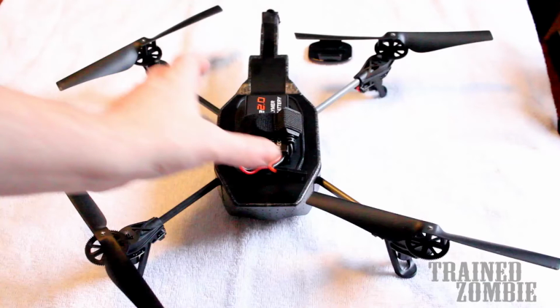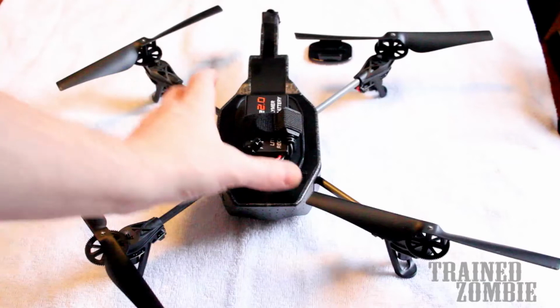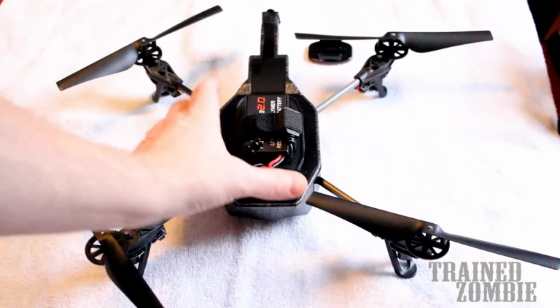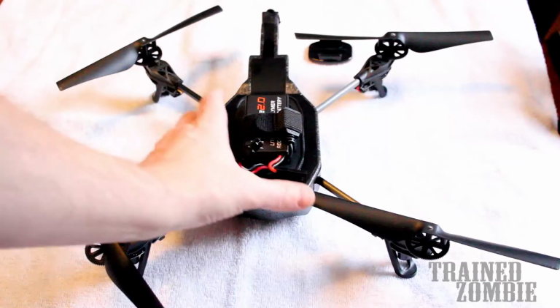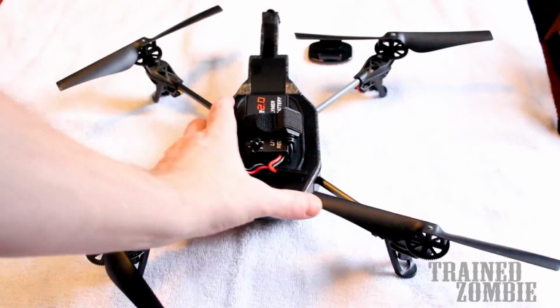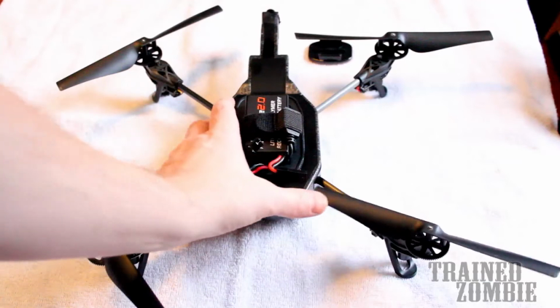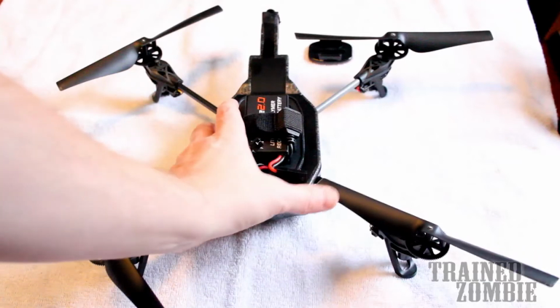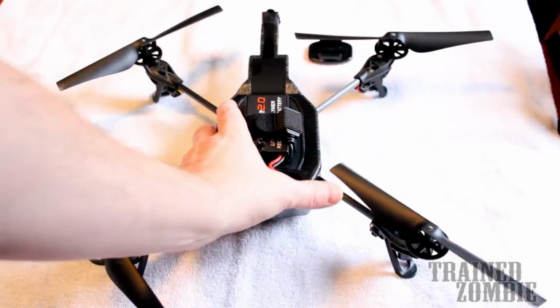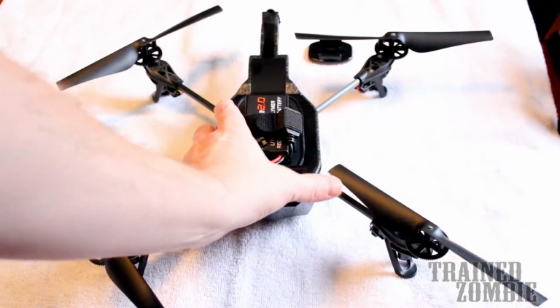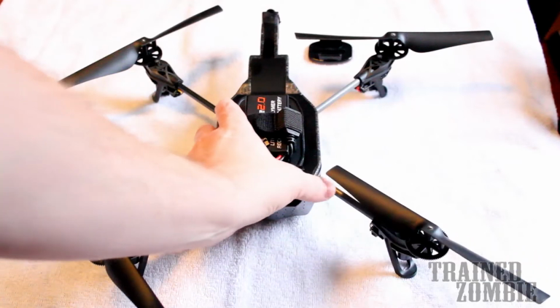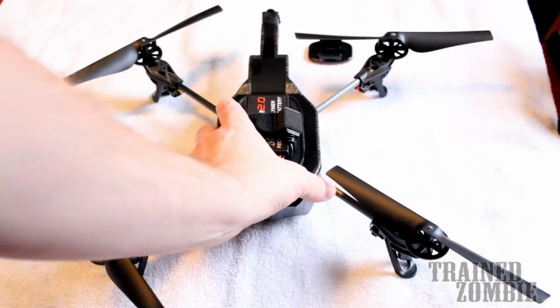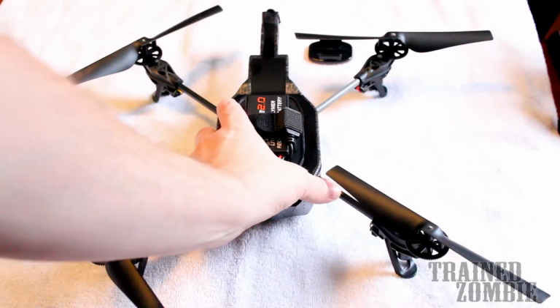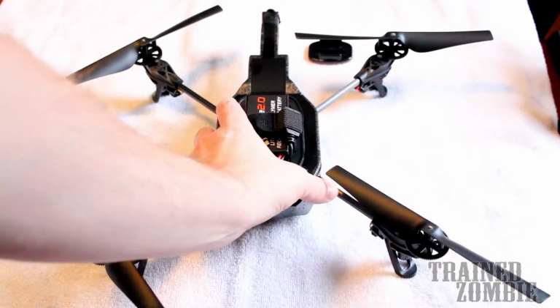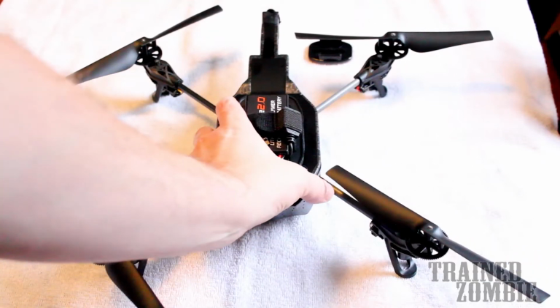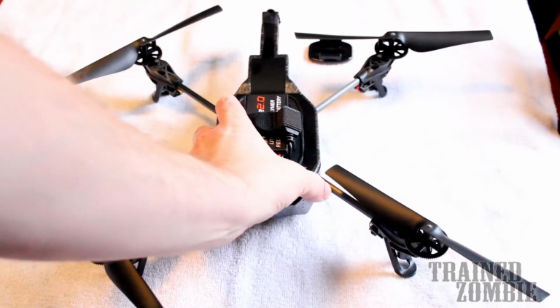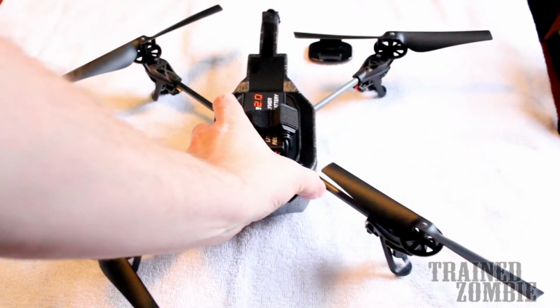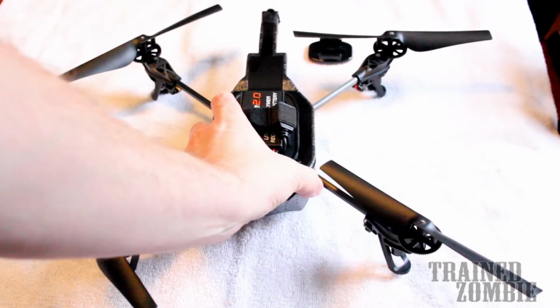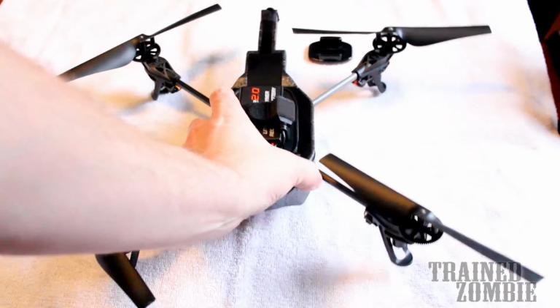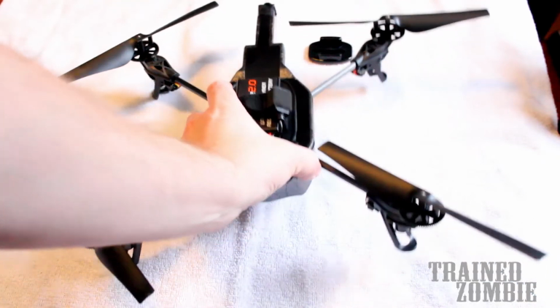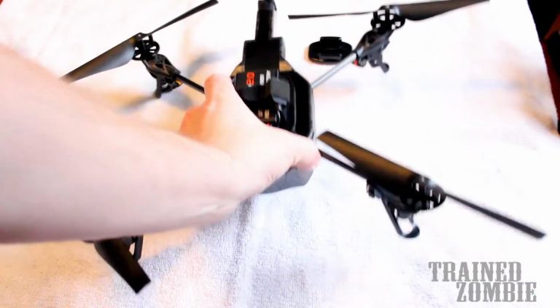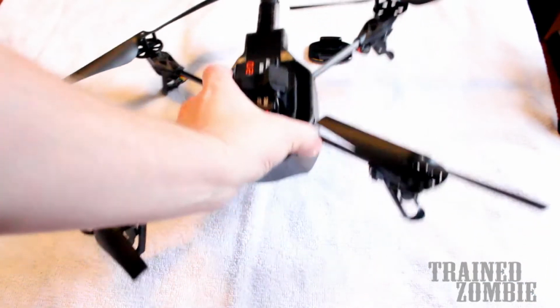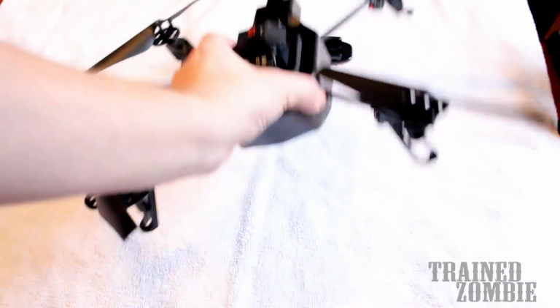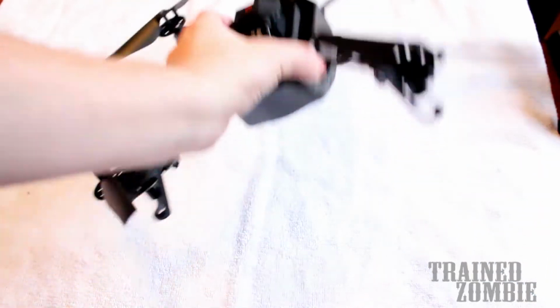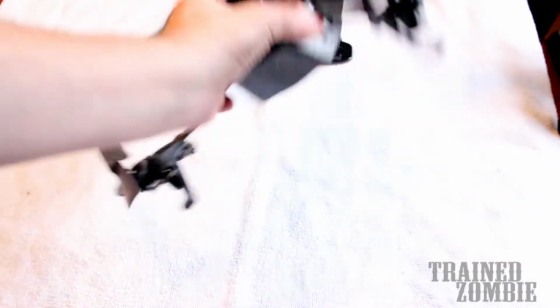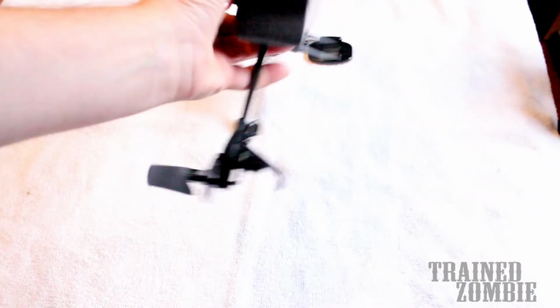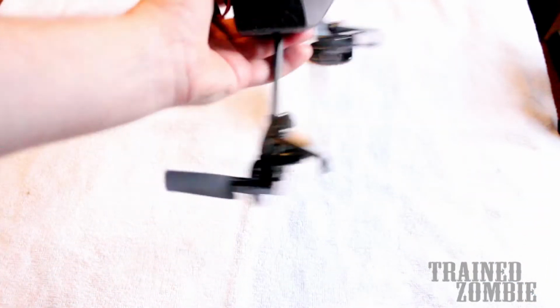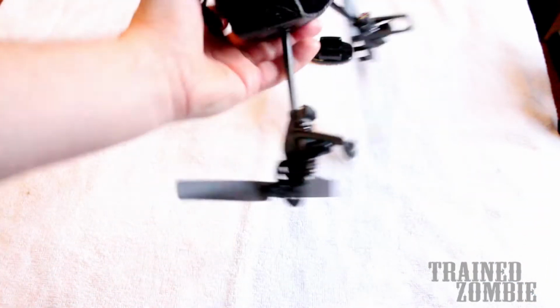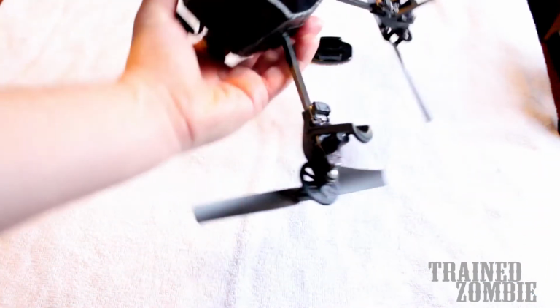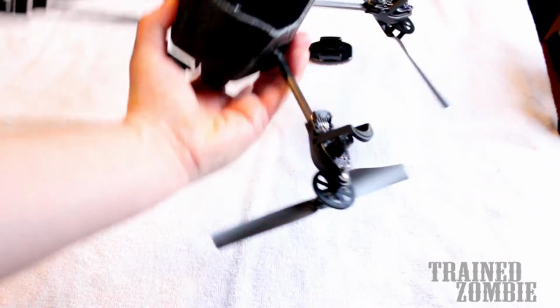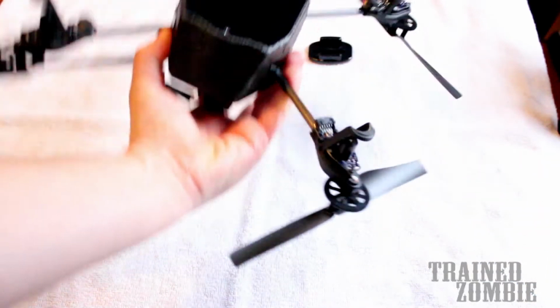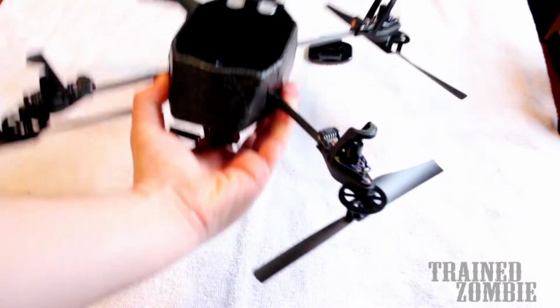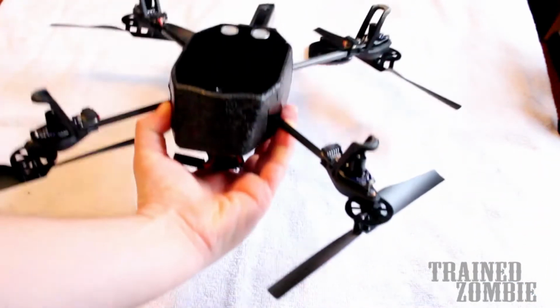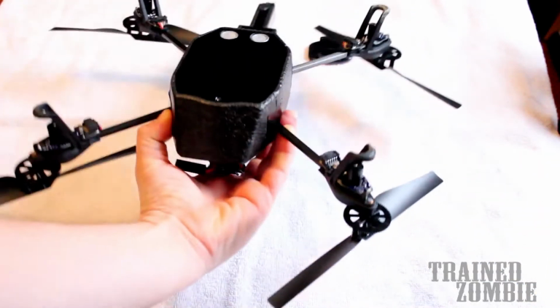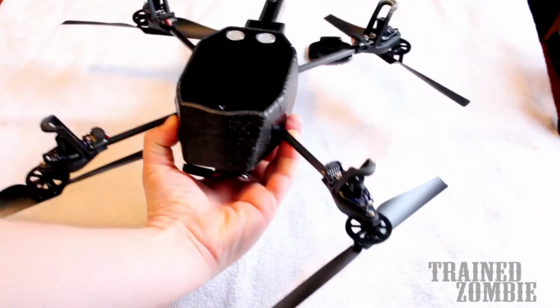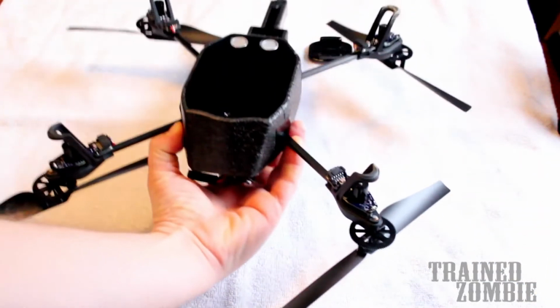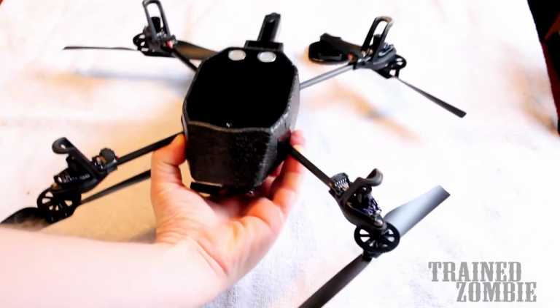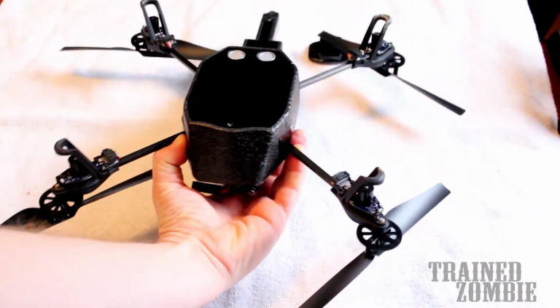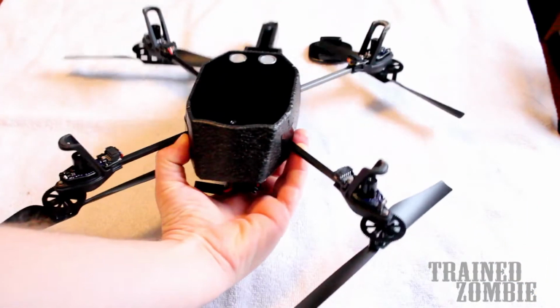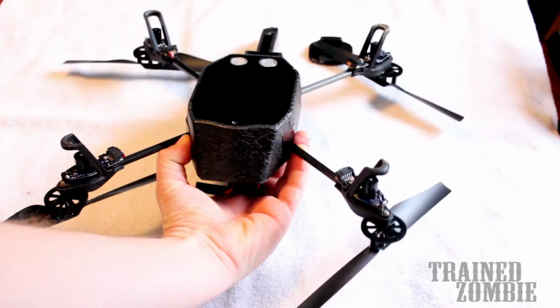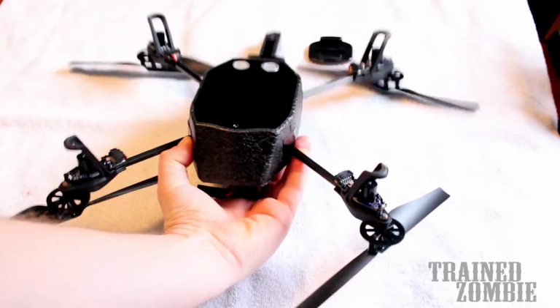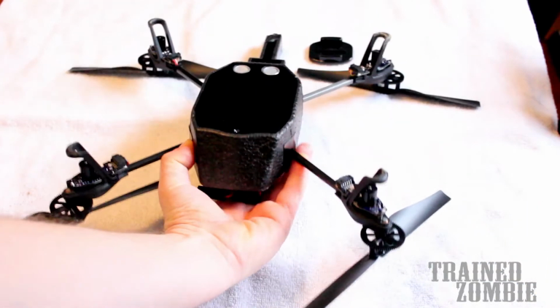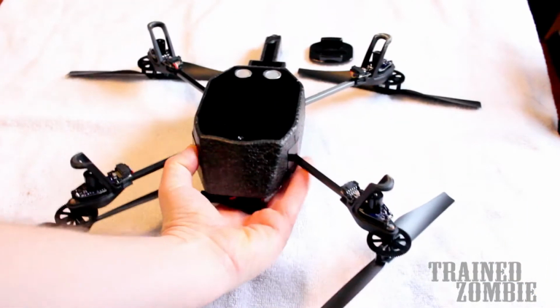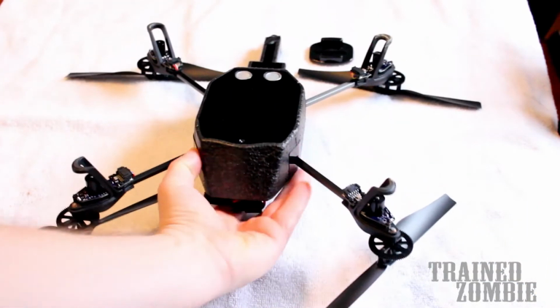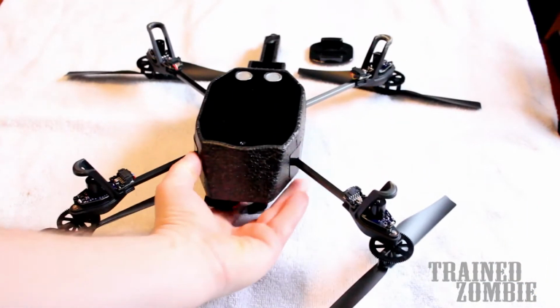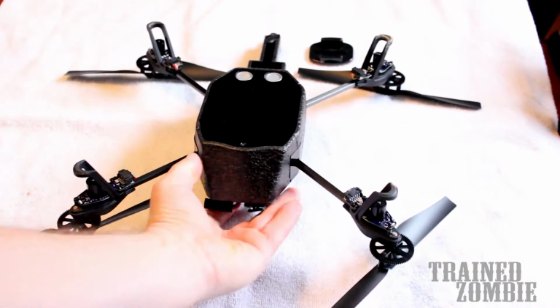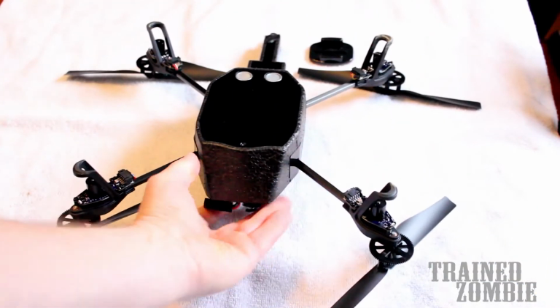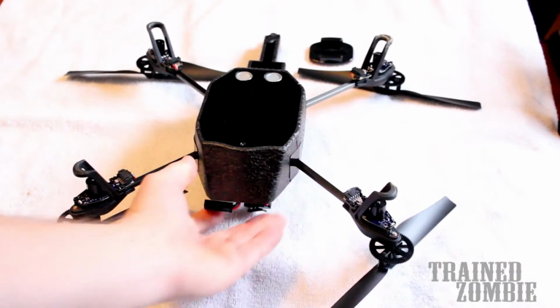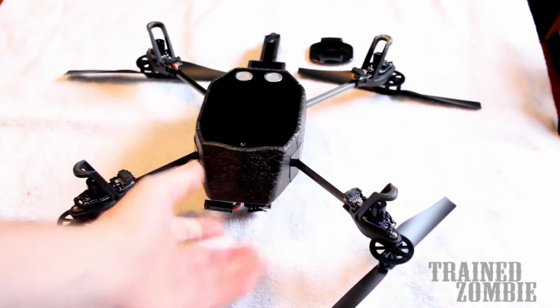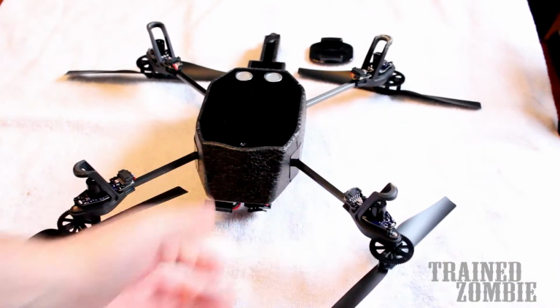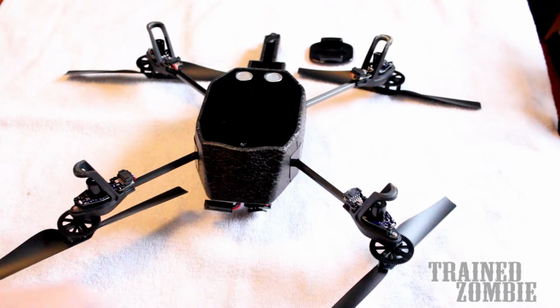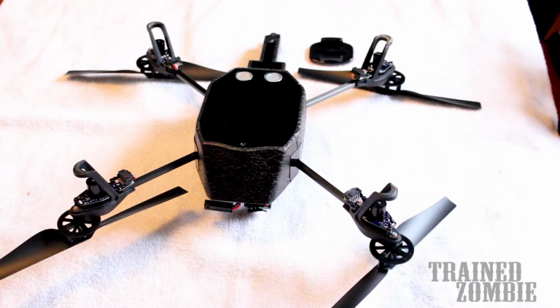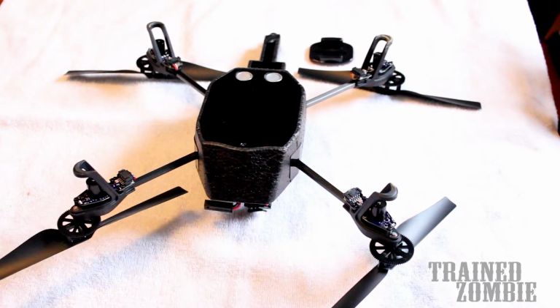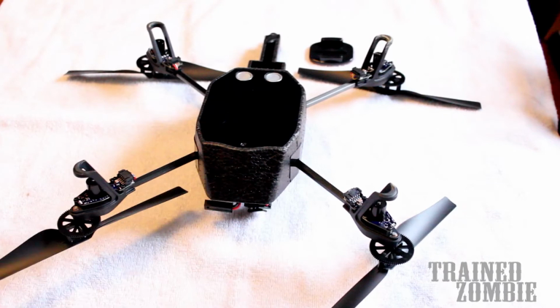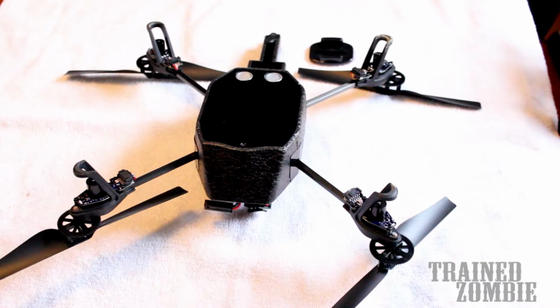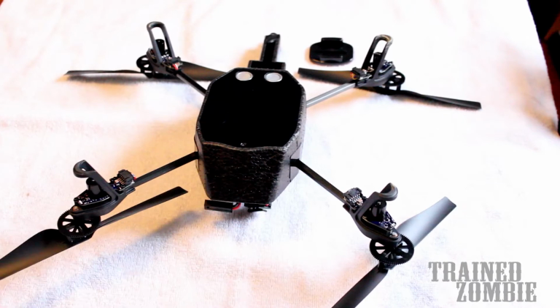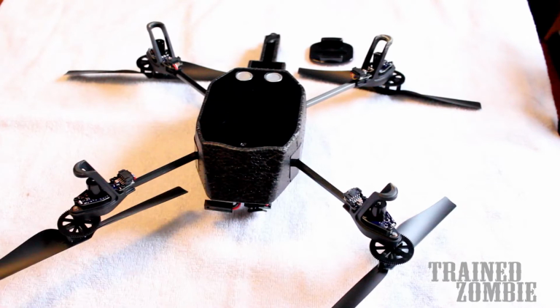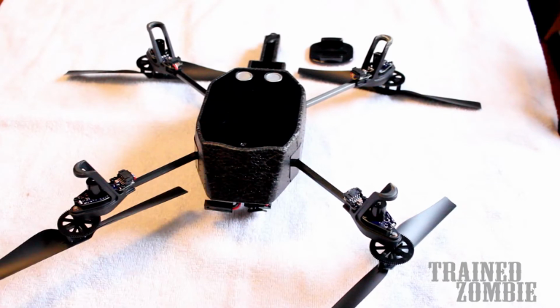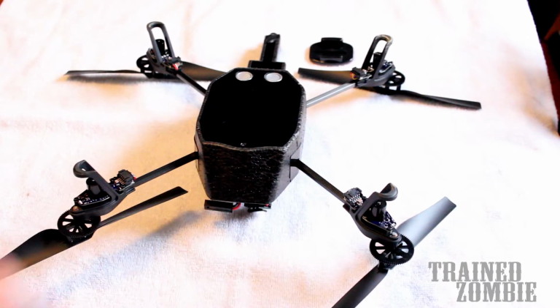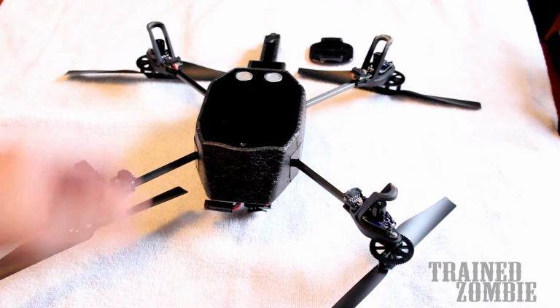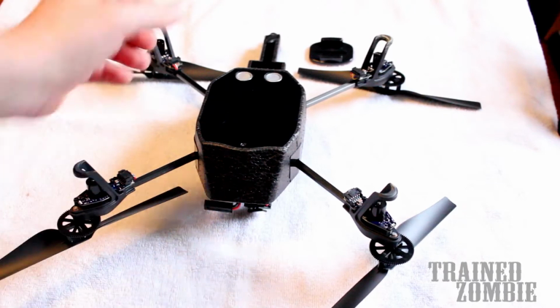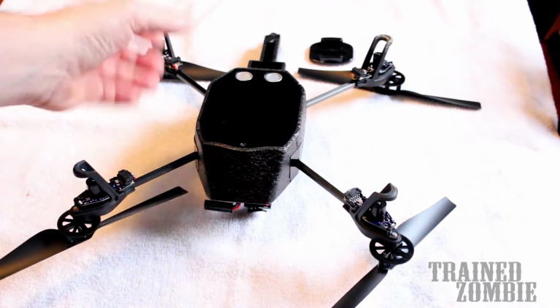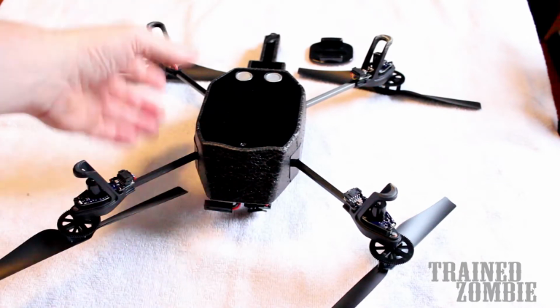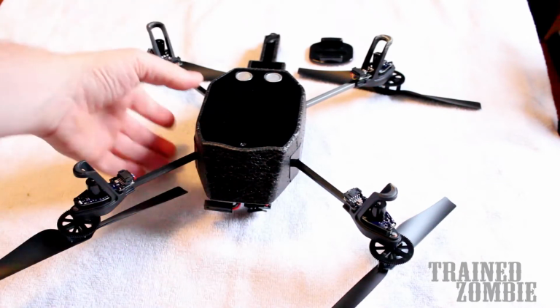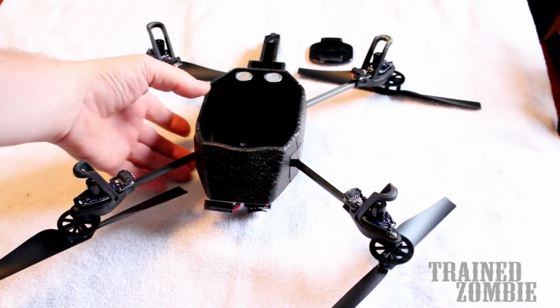This is a video about how I modified my AR Drone to attach my GoPro Hero 3 Black Edition on the bottom.